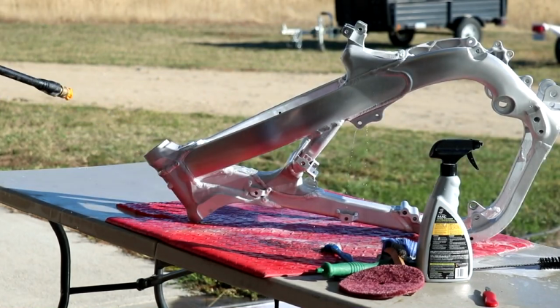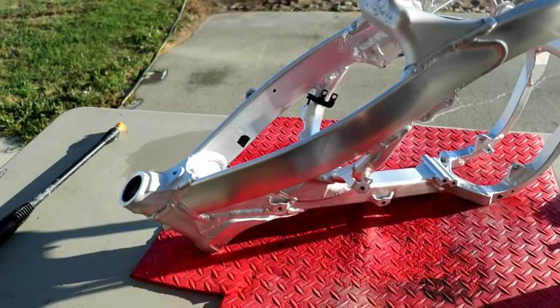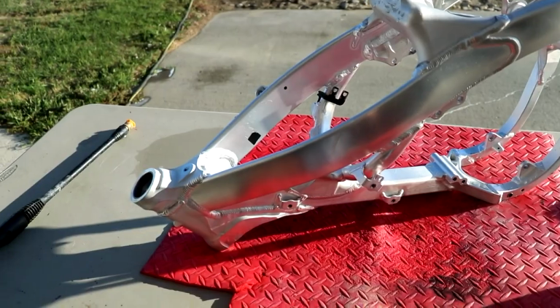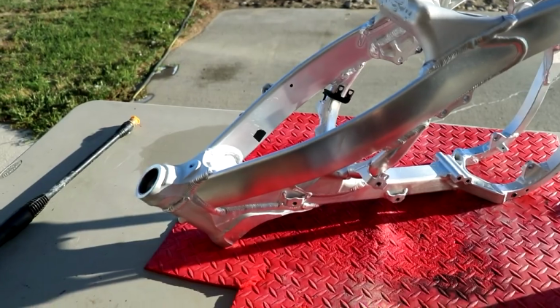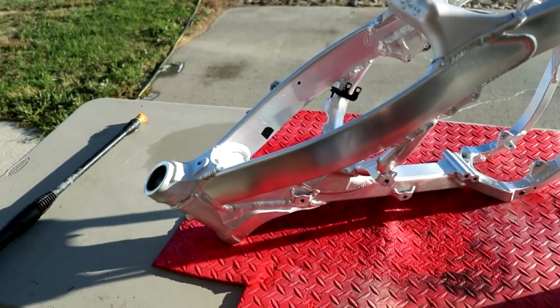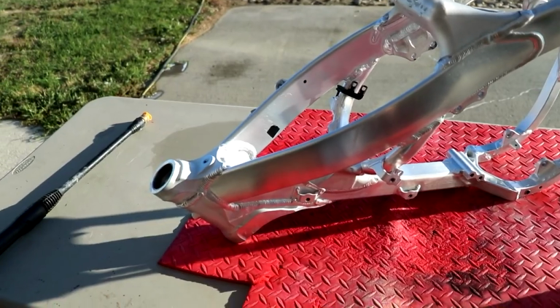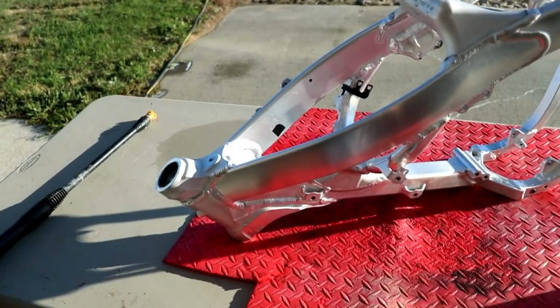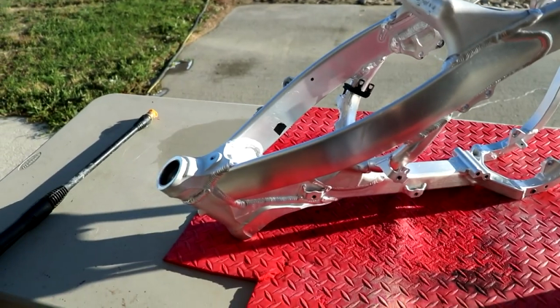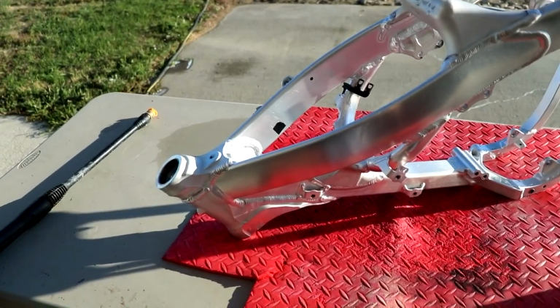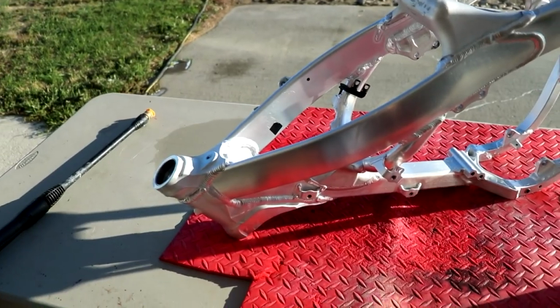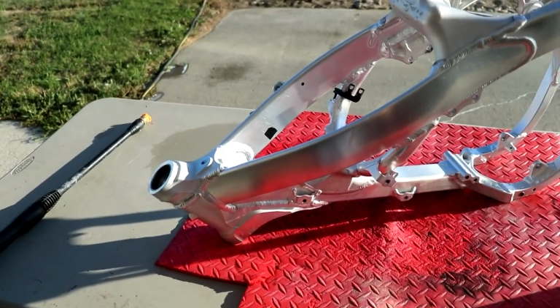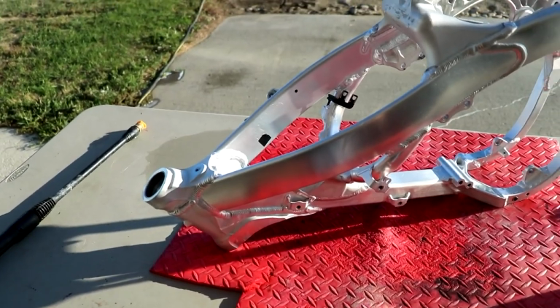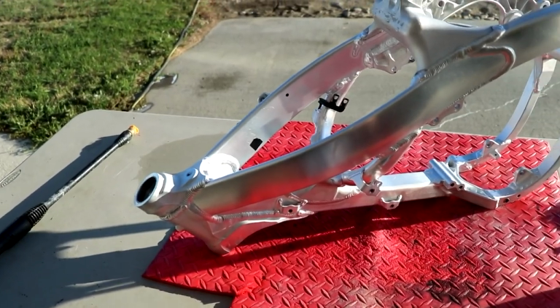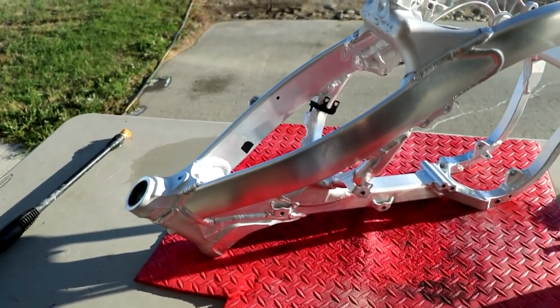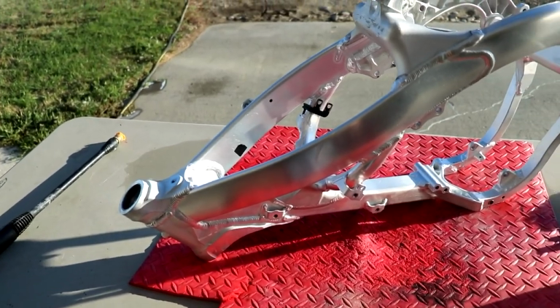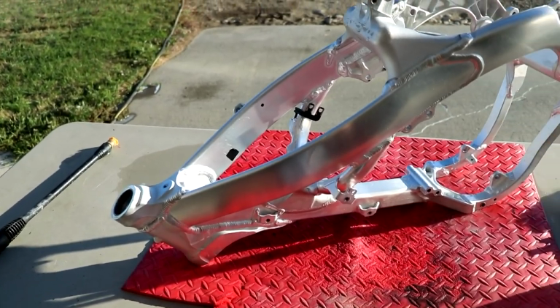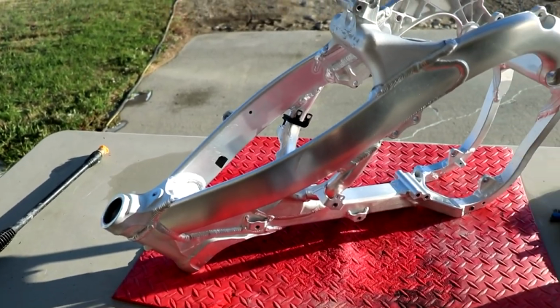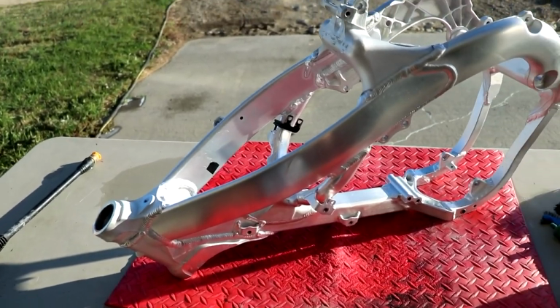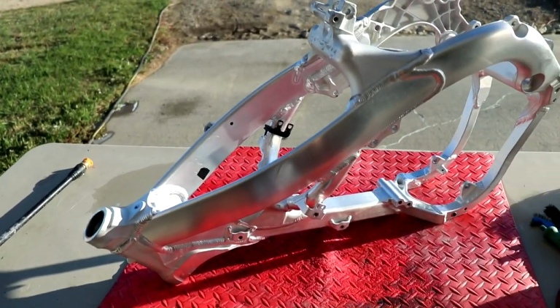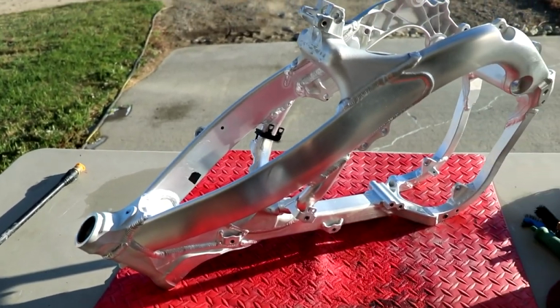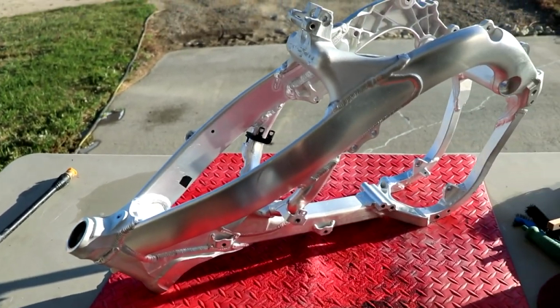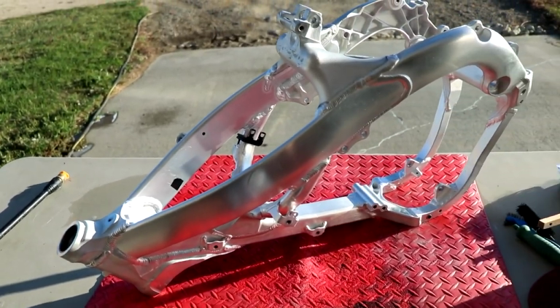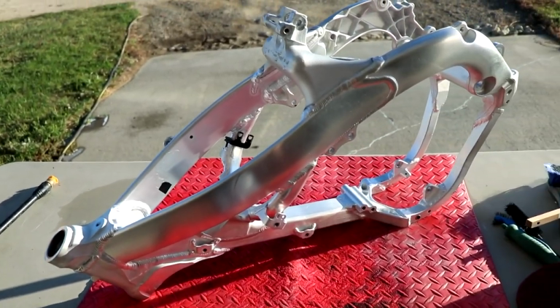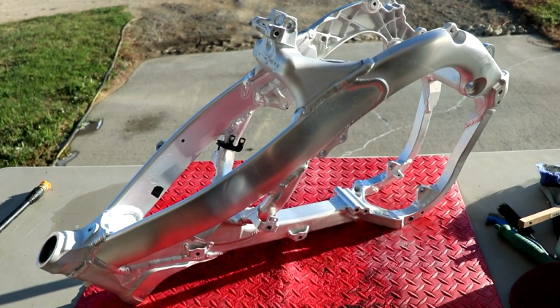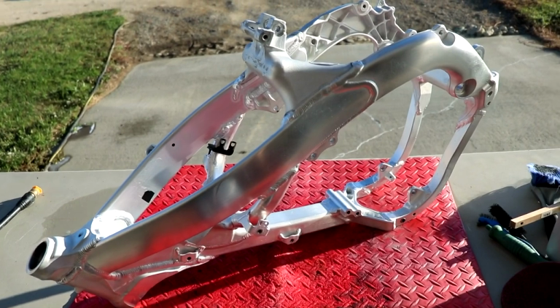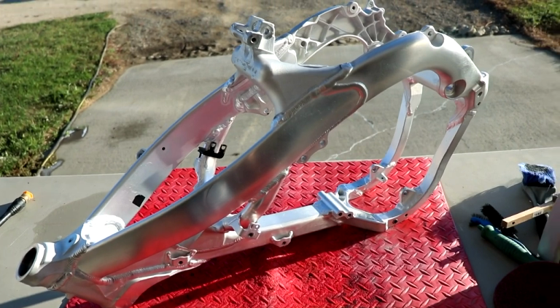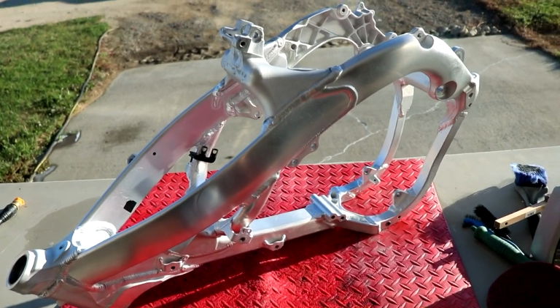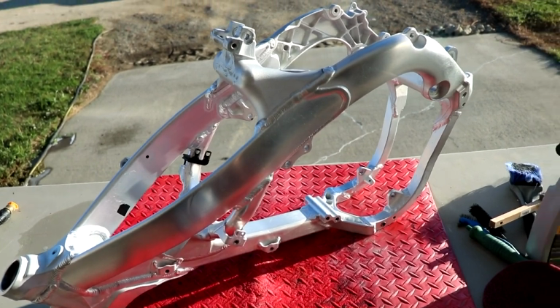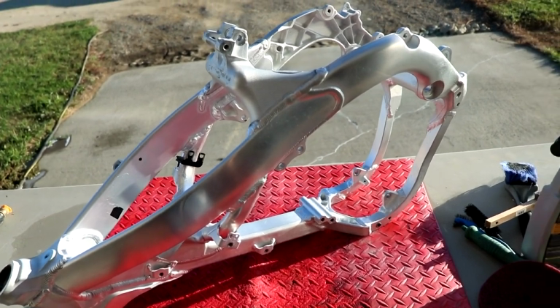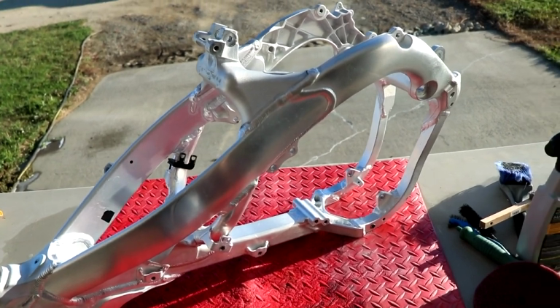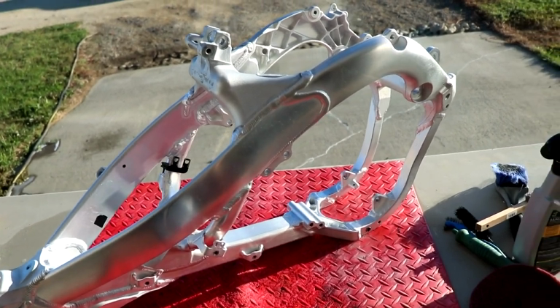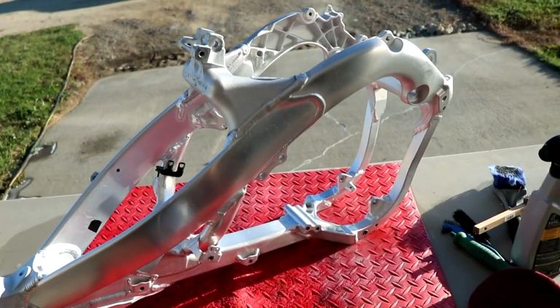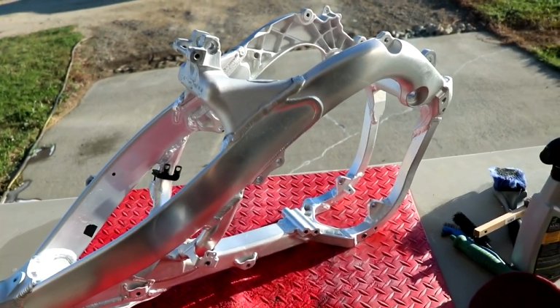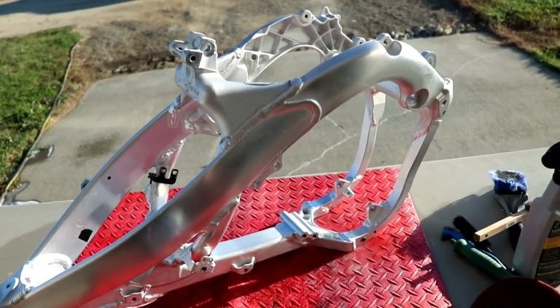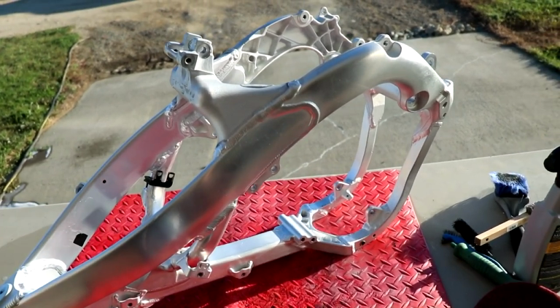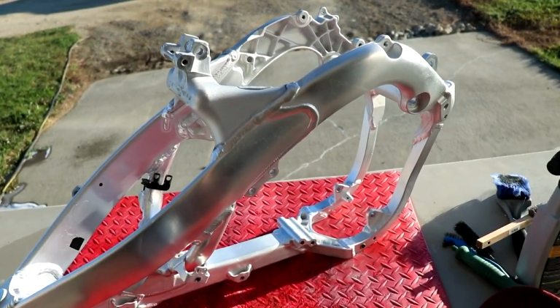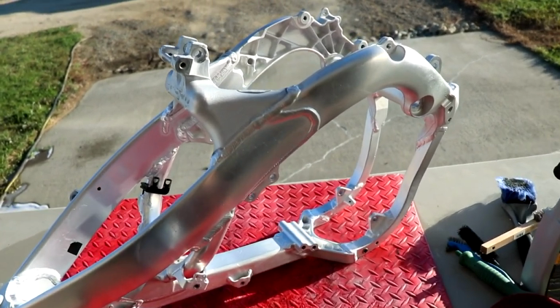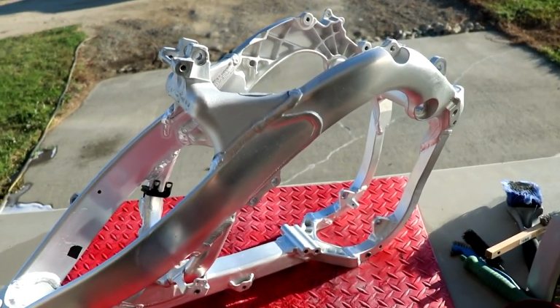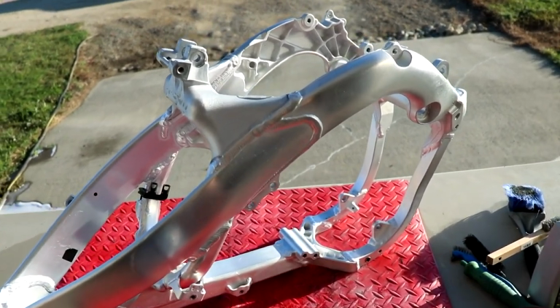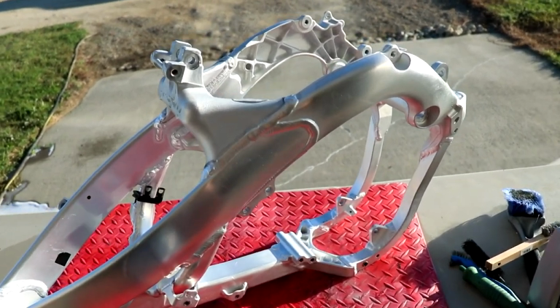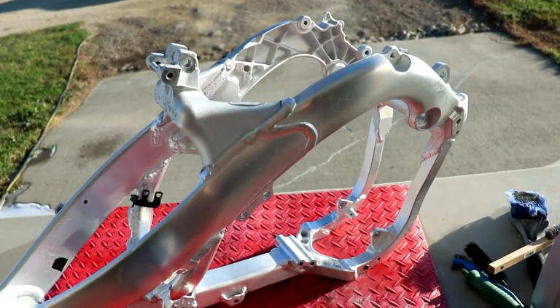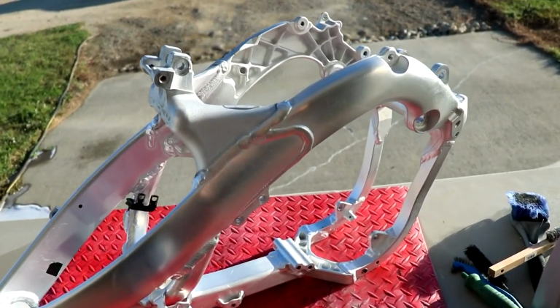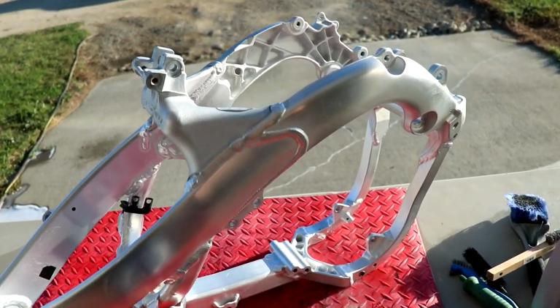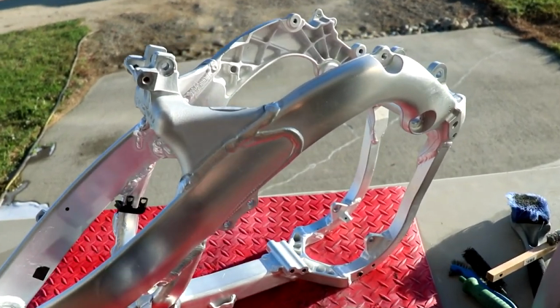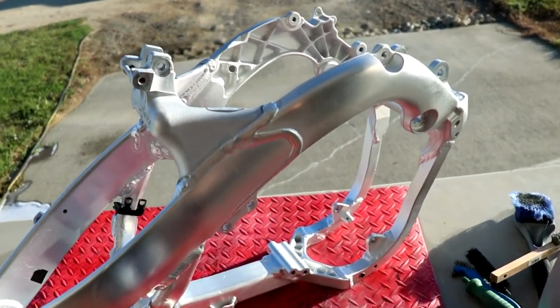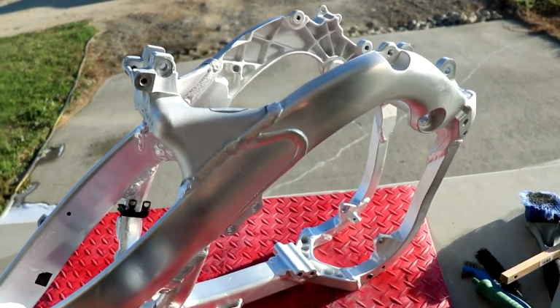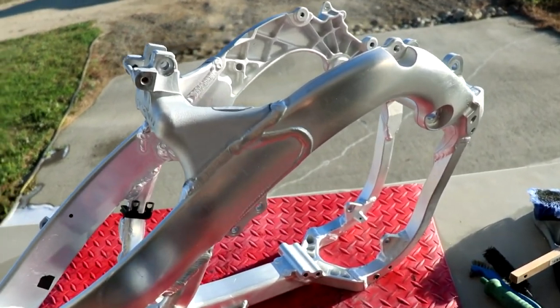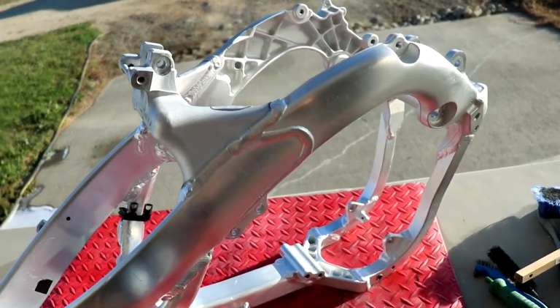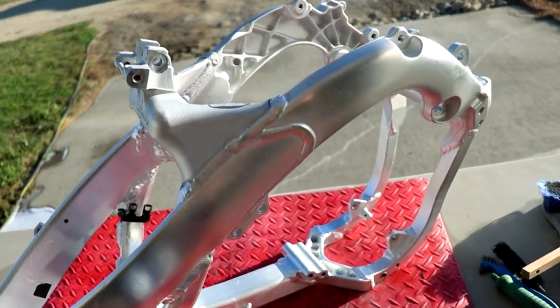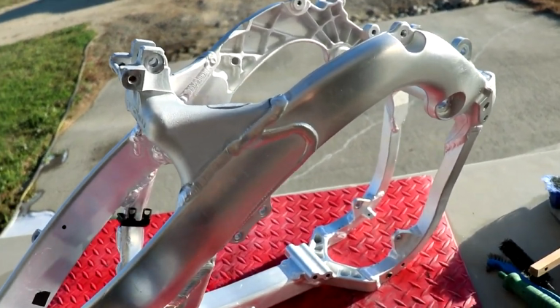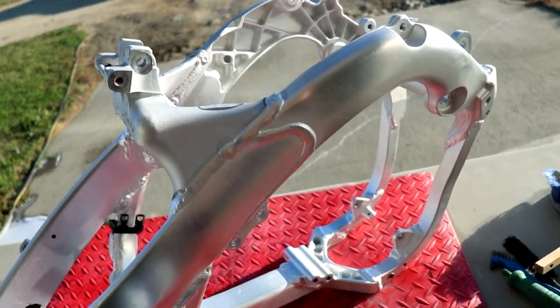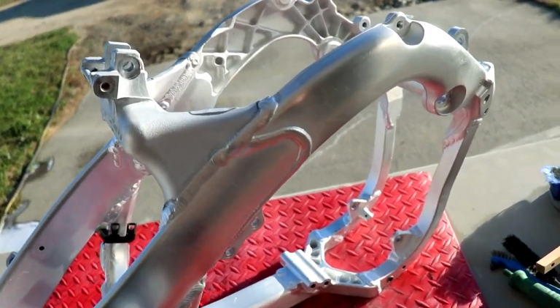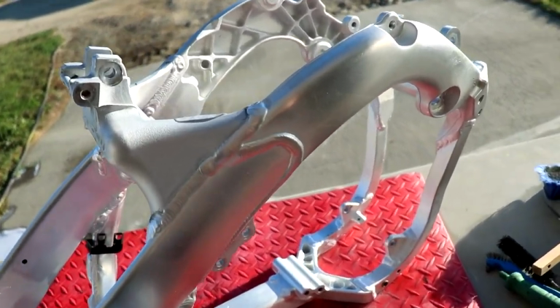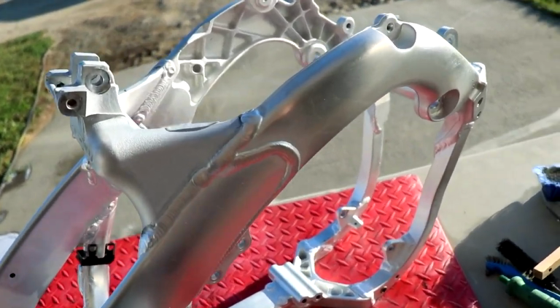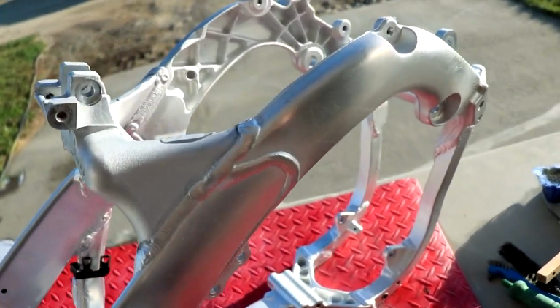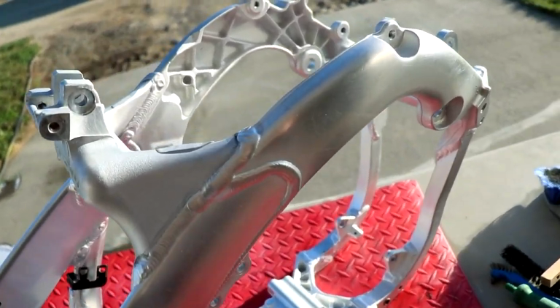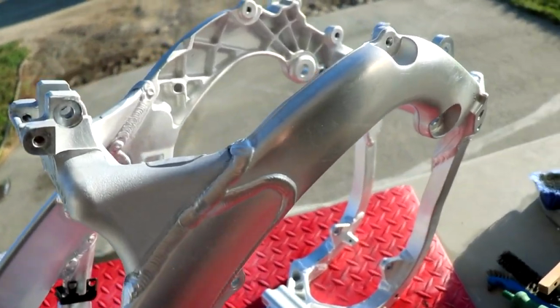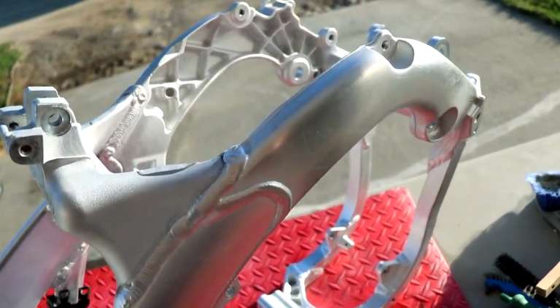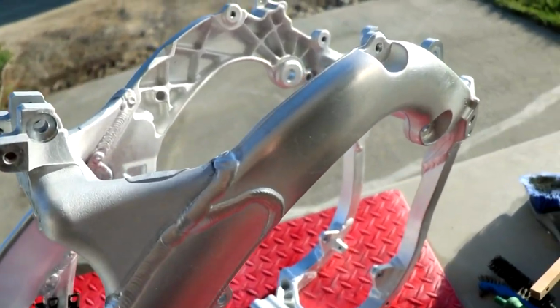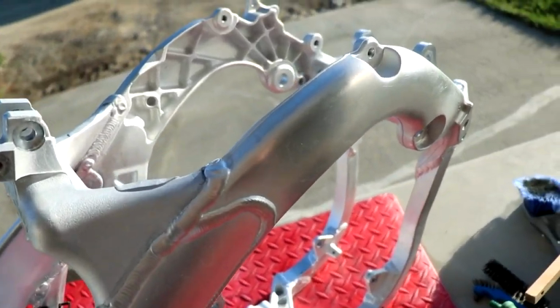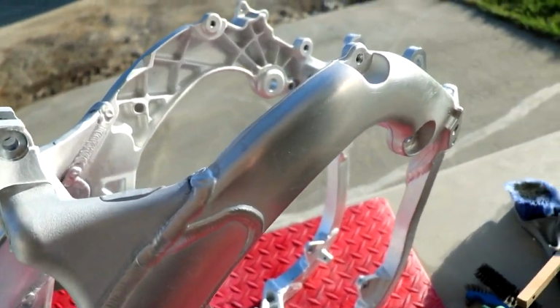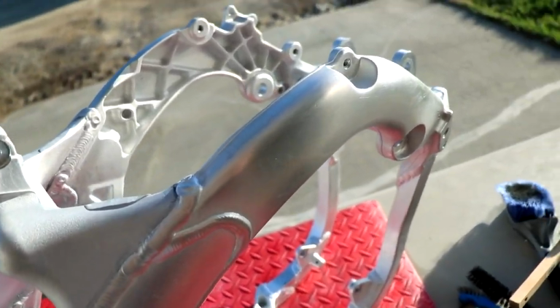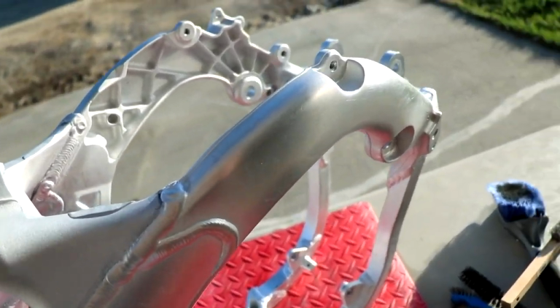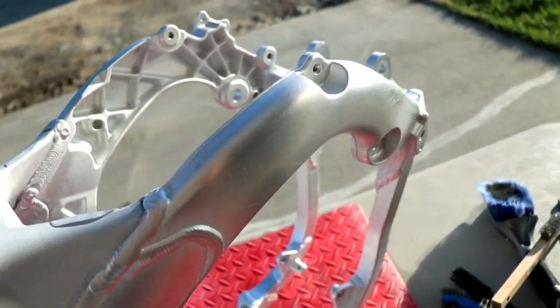After a buttload of tedious scrubbing, this frame is looking prime. Very happy with how it turned out.